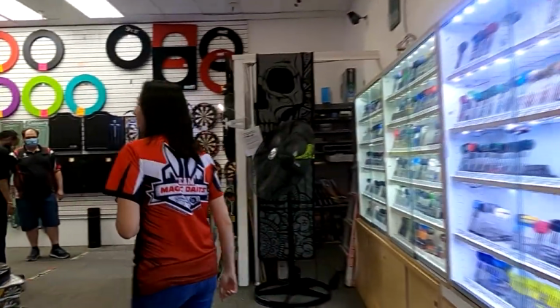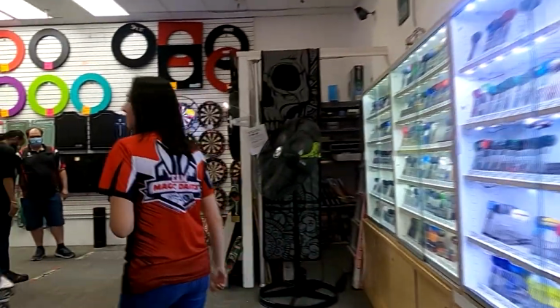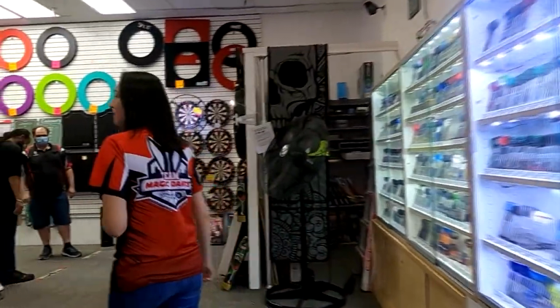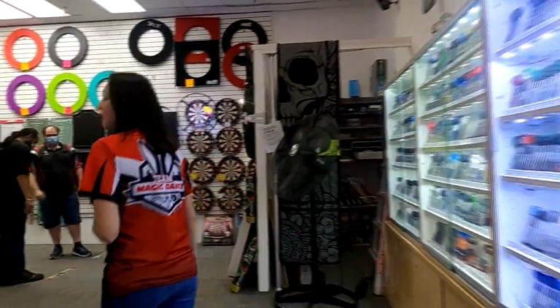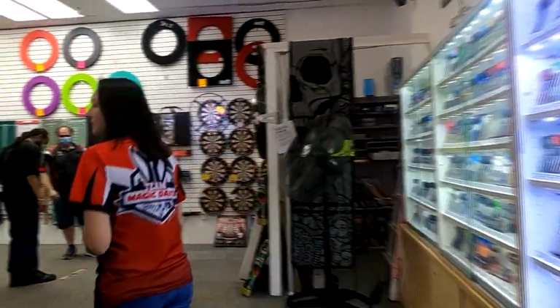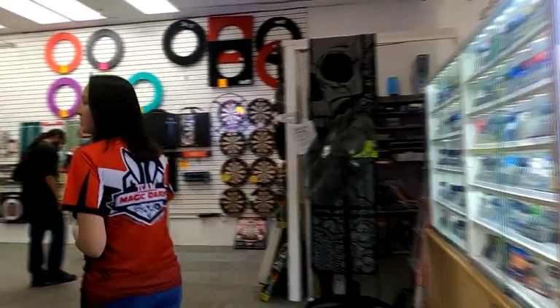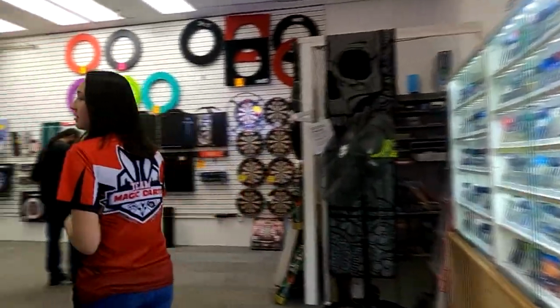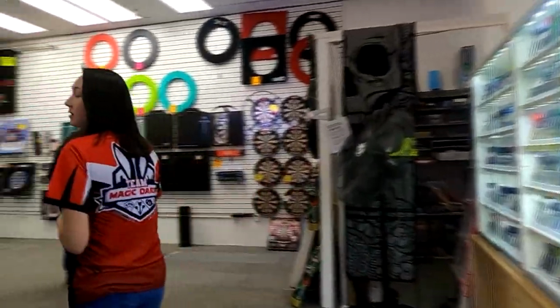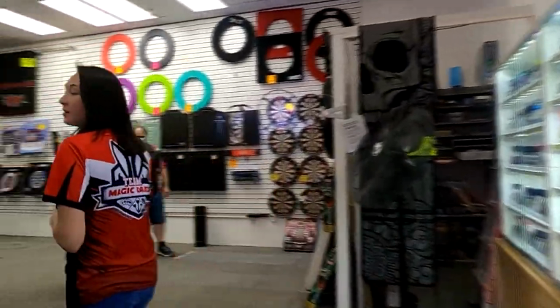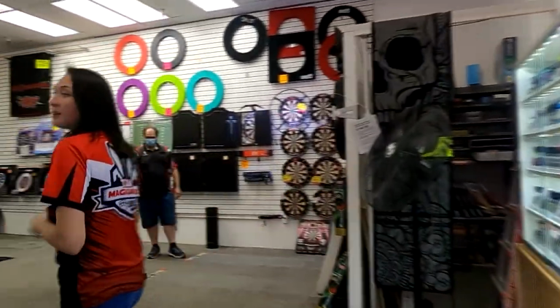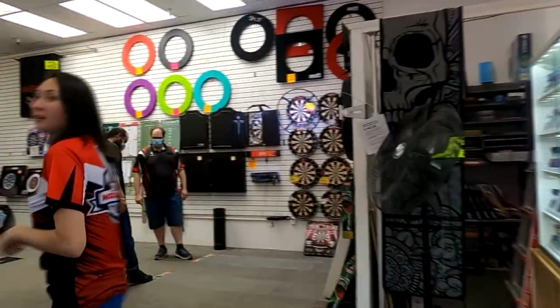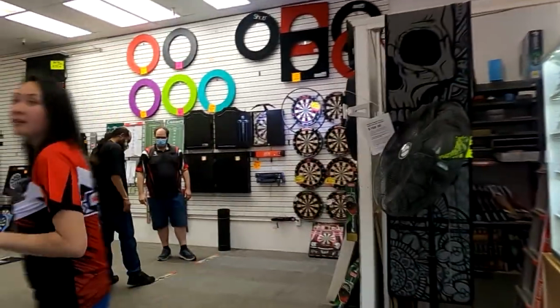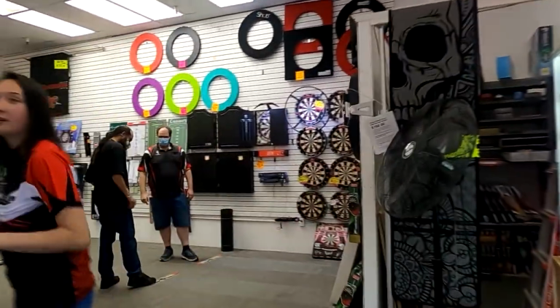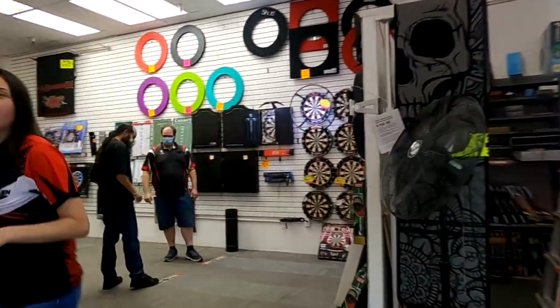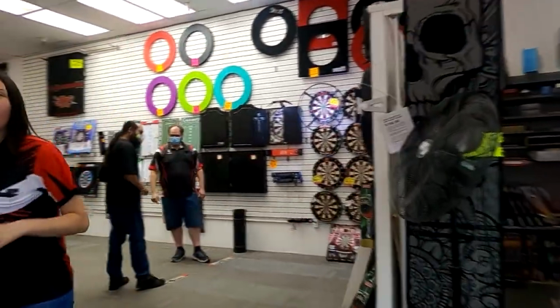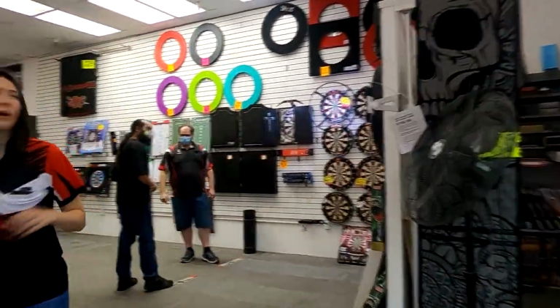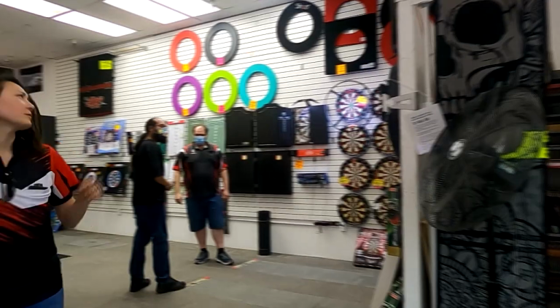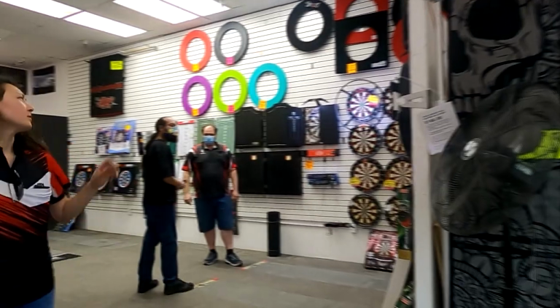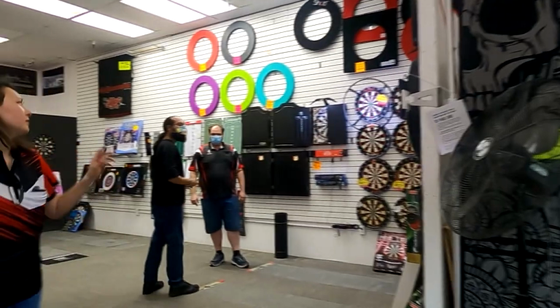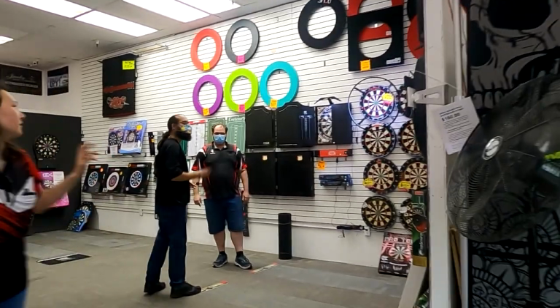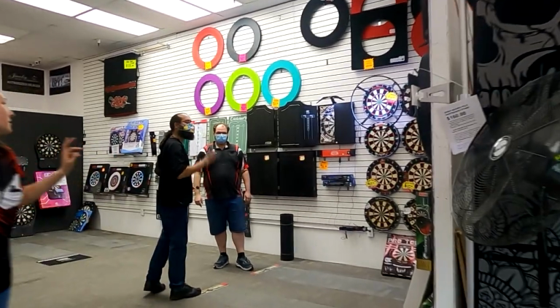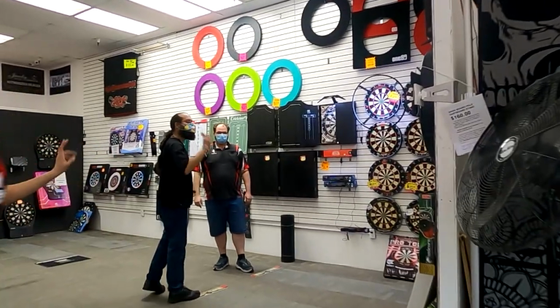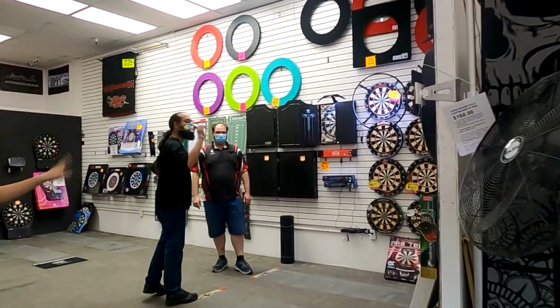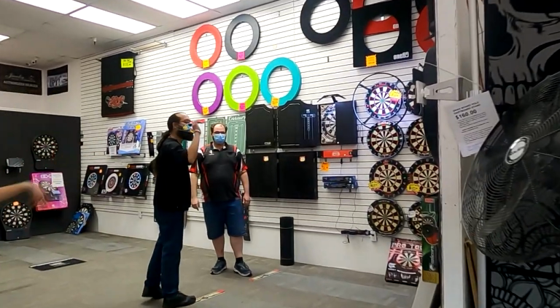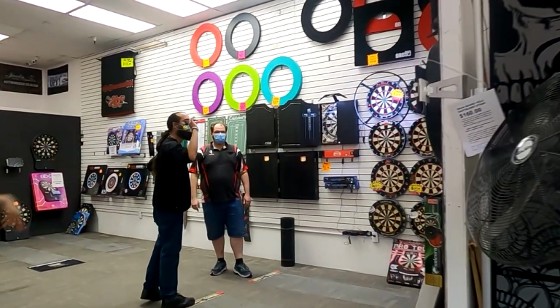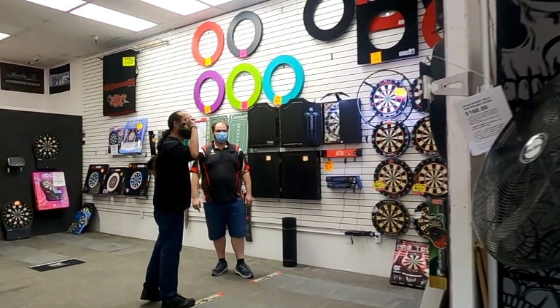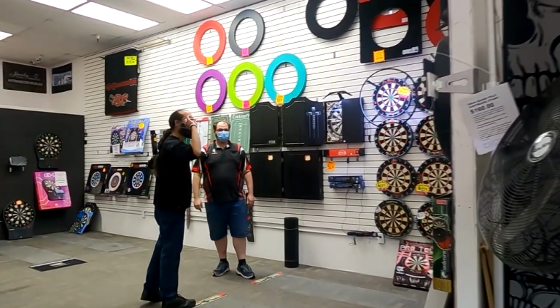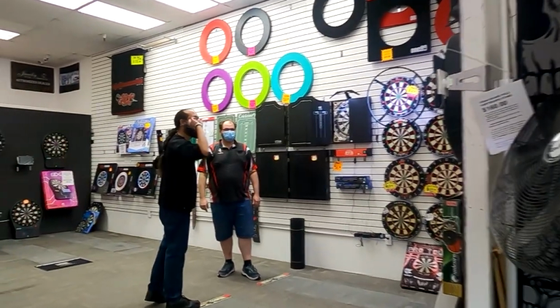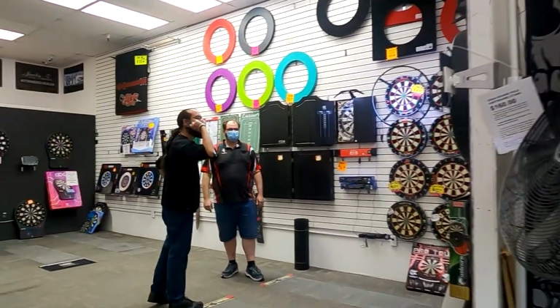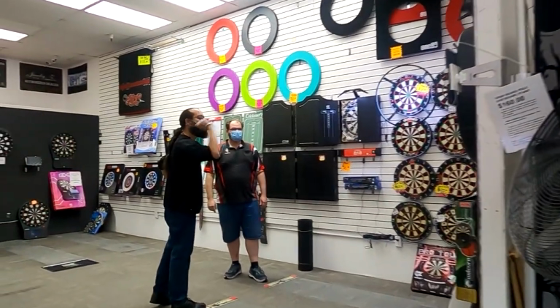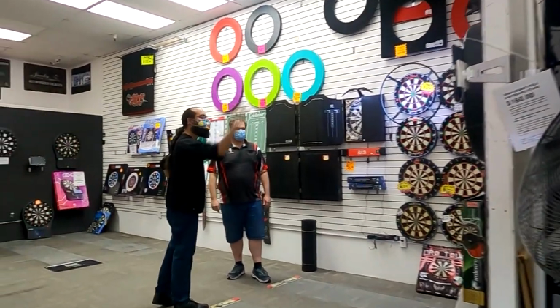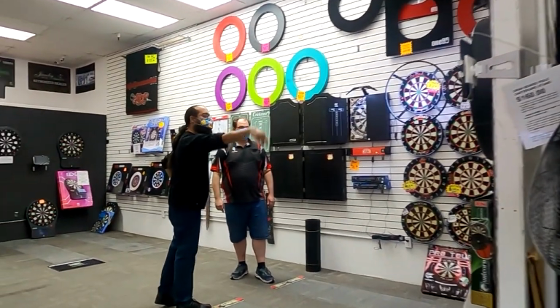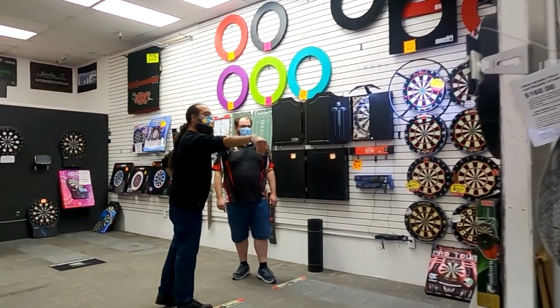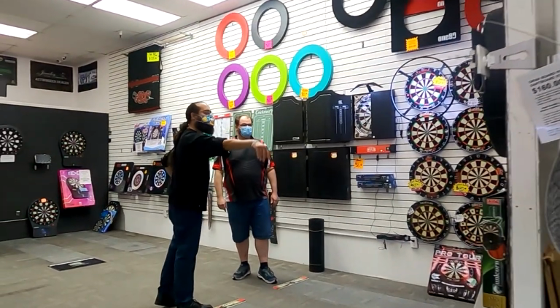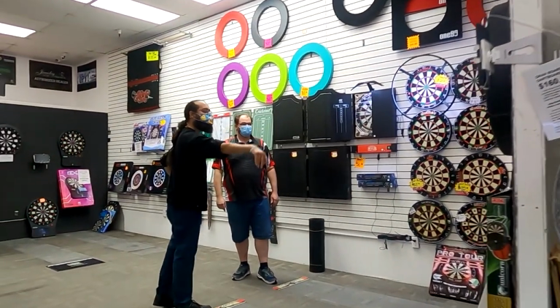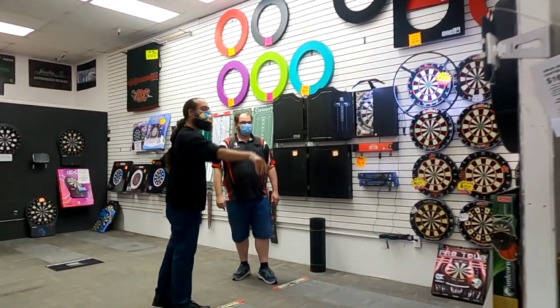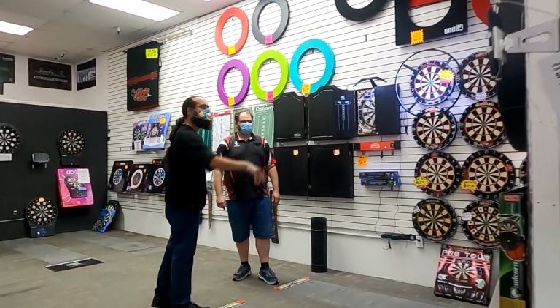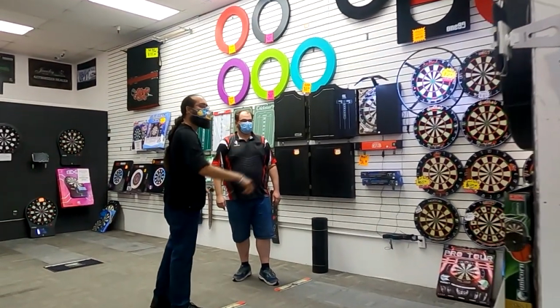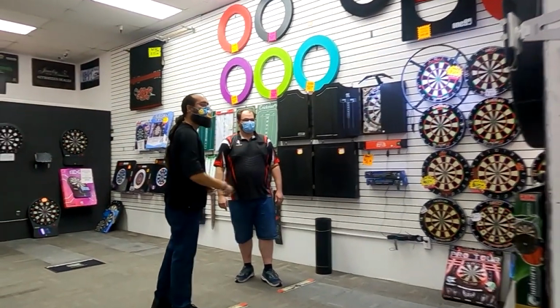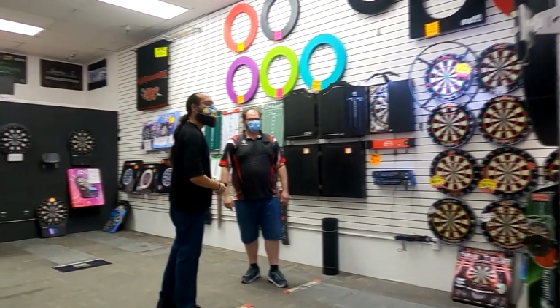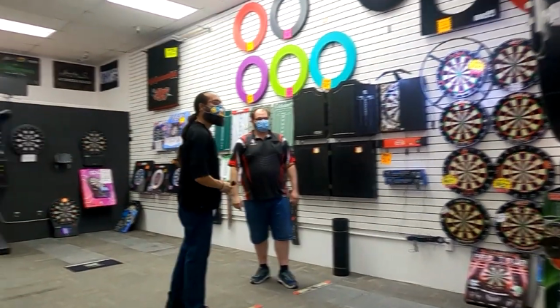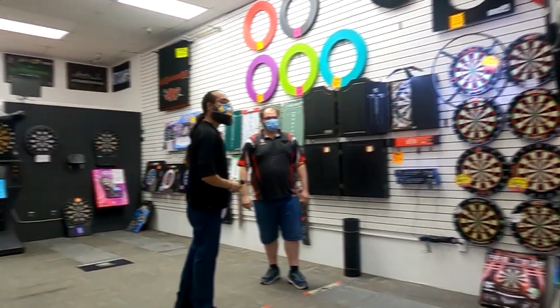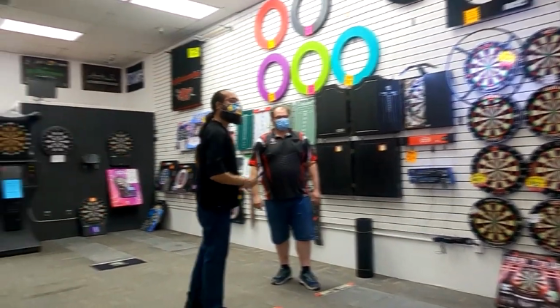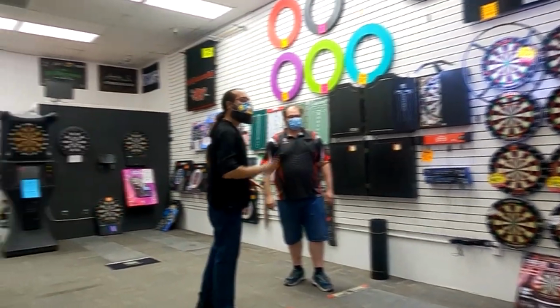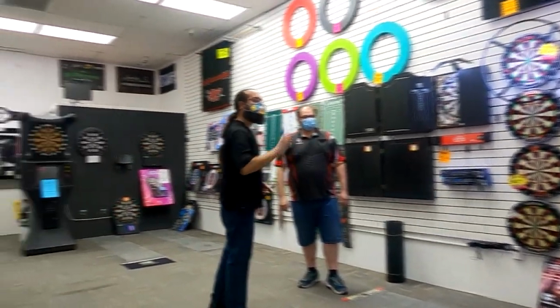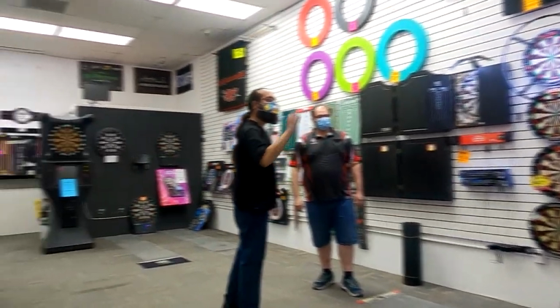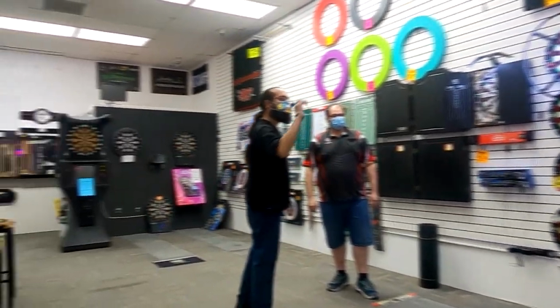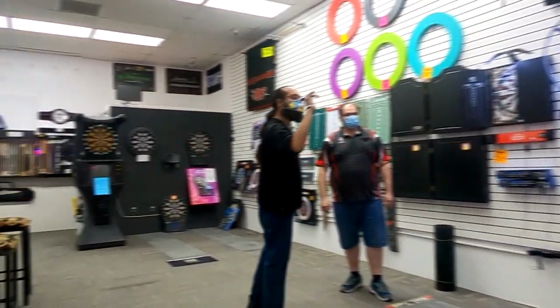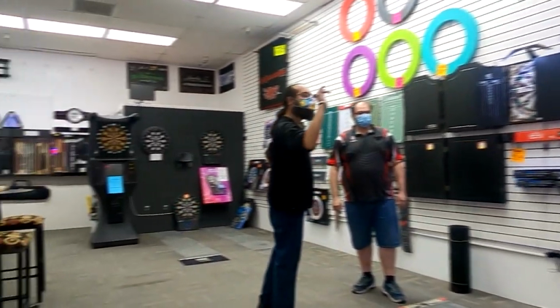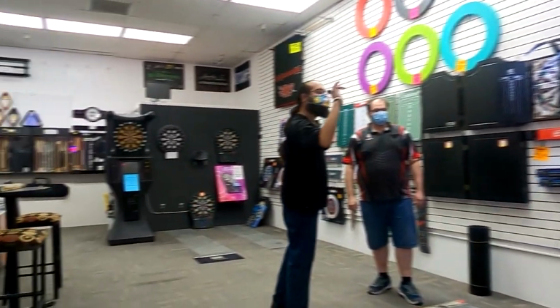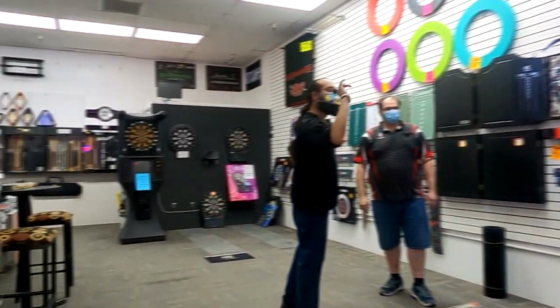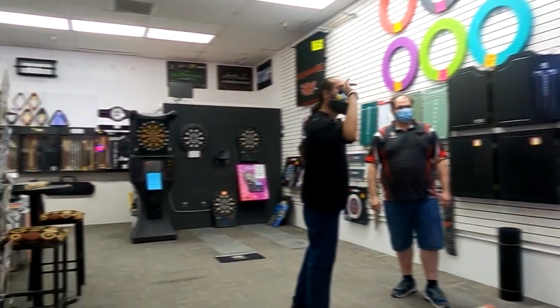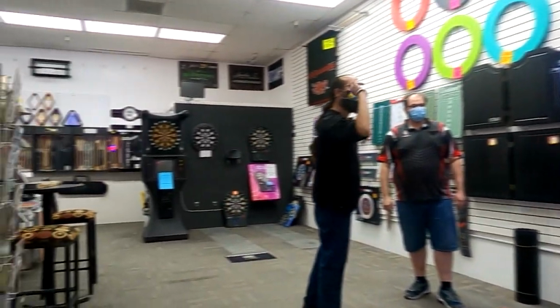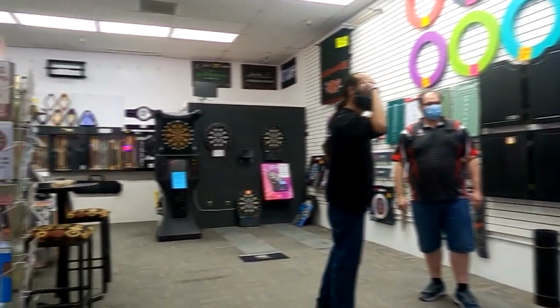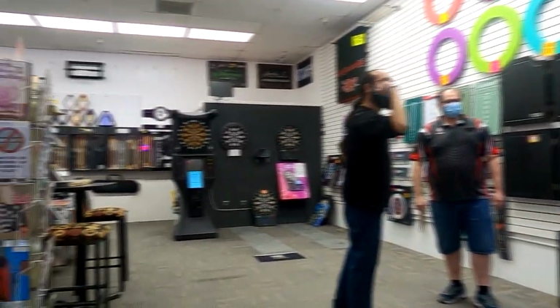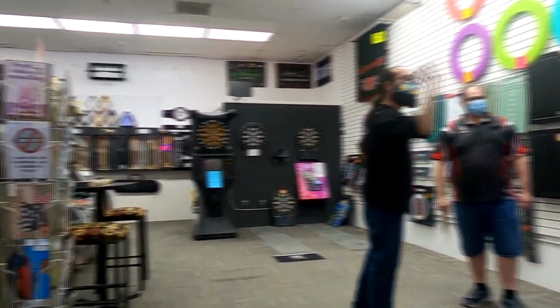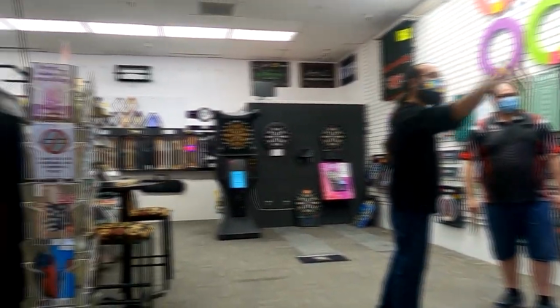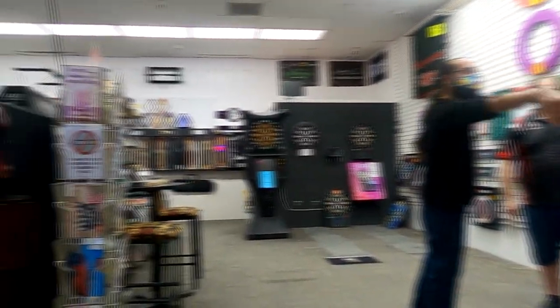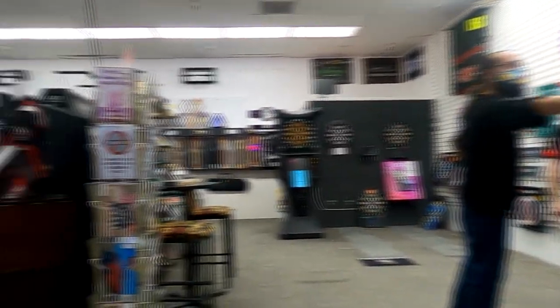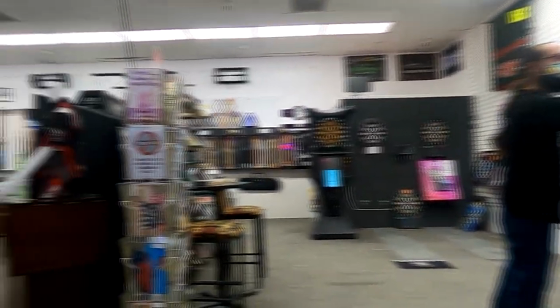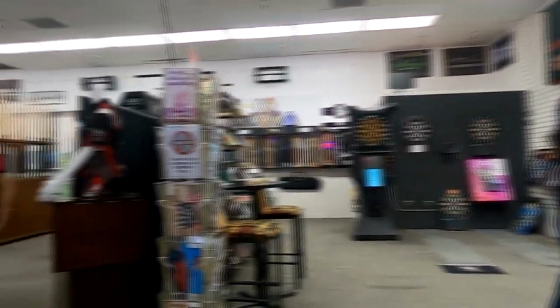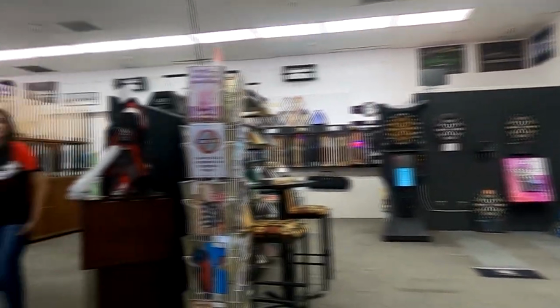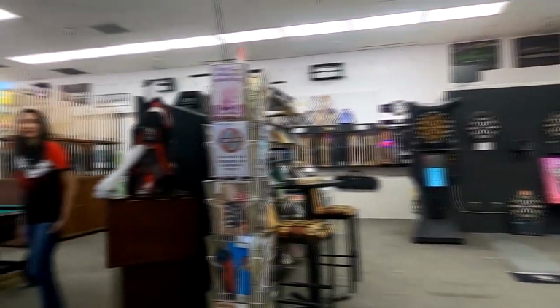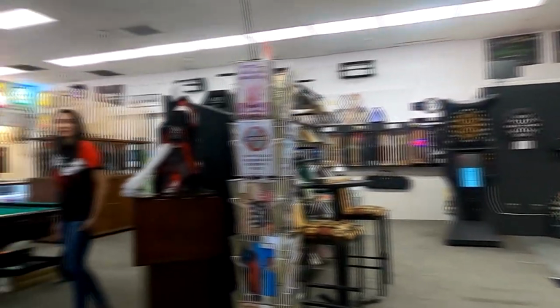Do you help people with their throw? Oh absolutely! This is Steven helping Beto with his throw. Your science does Magic Darts and Billiards.